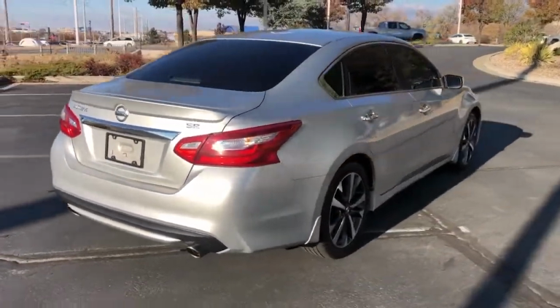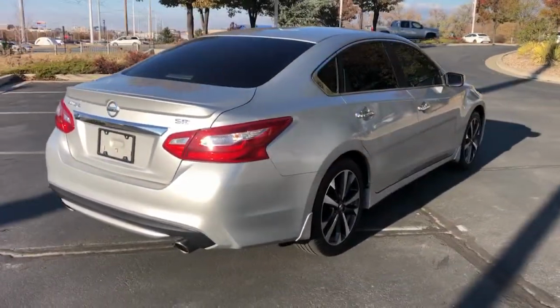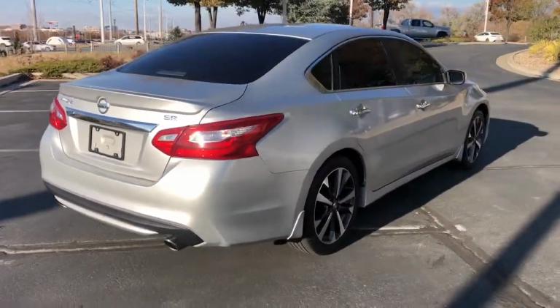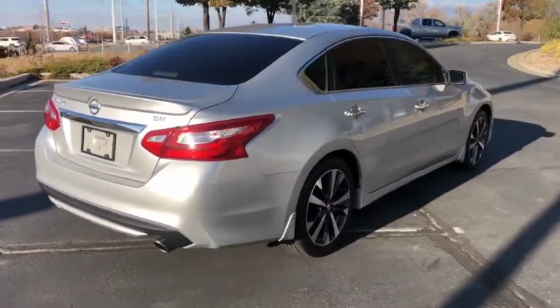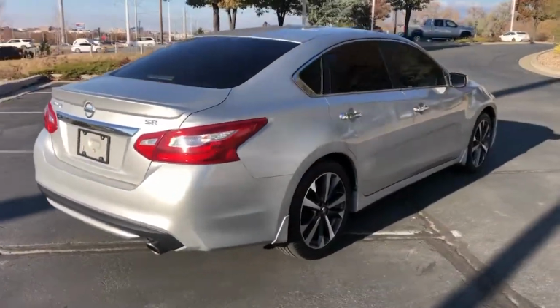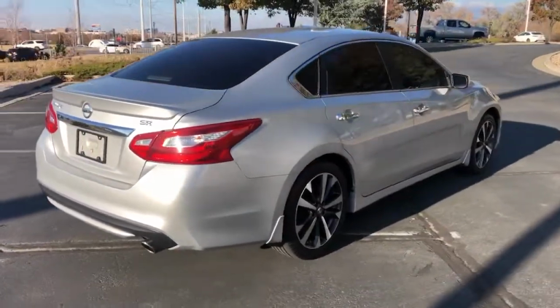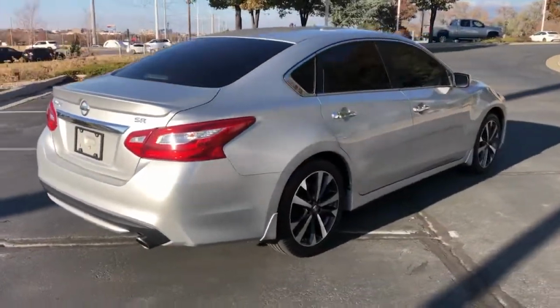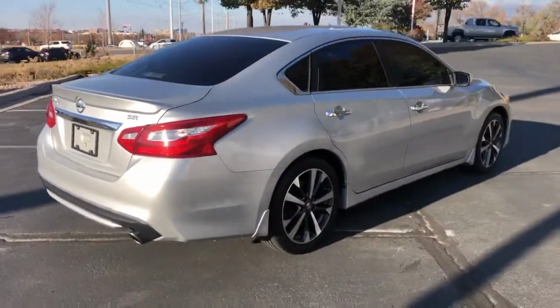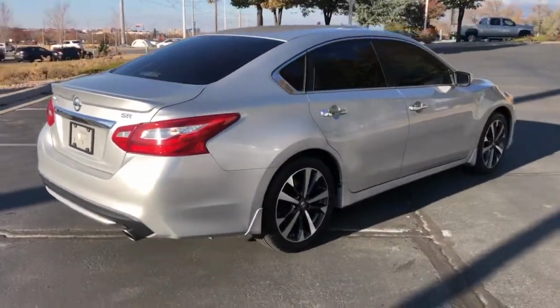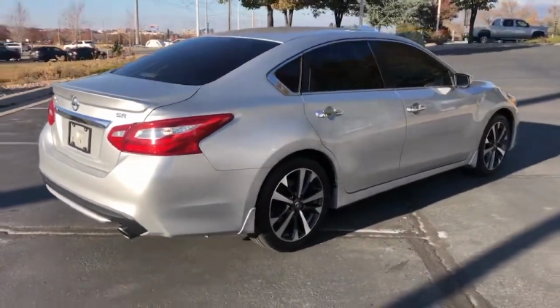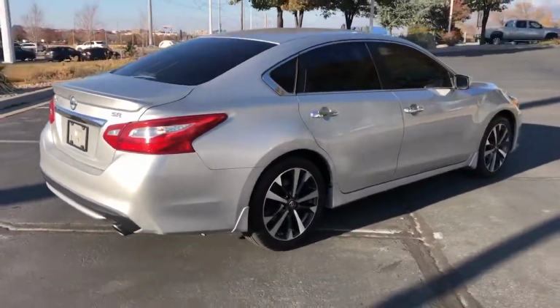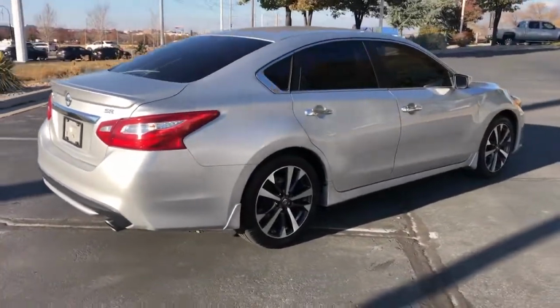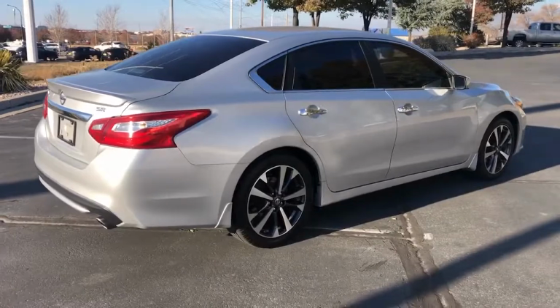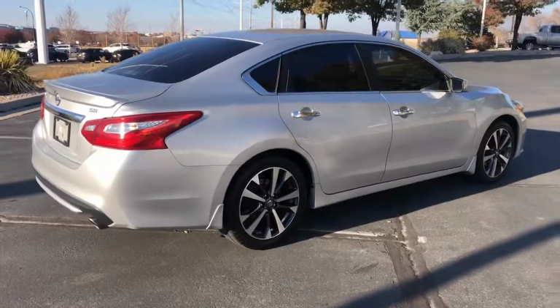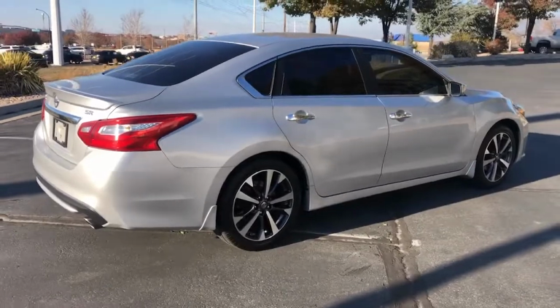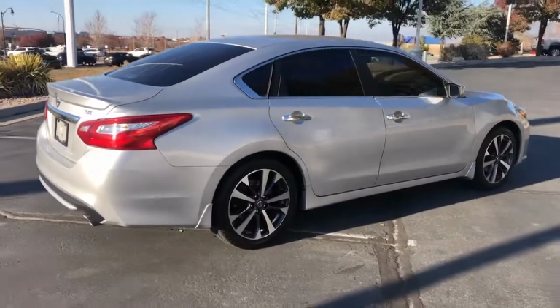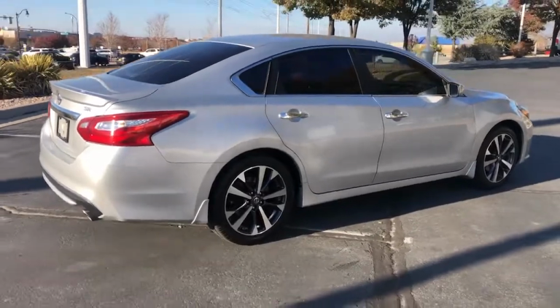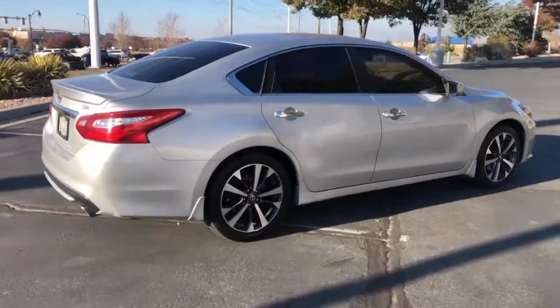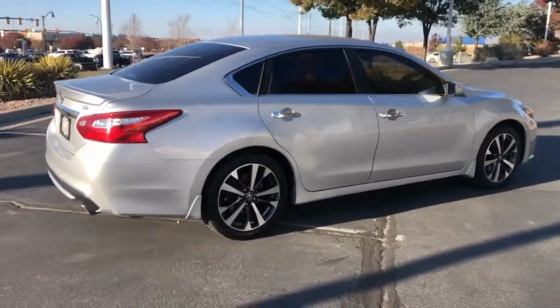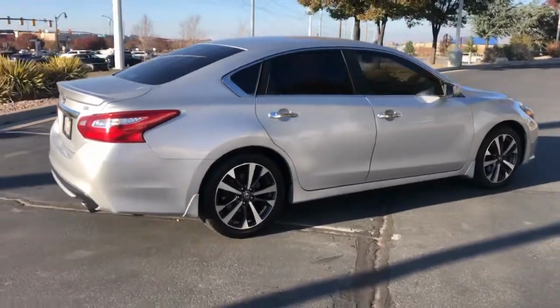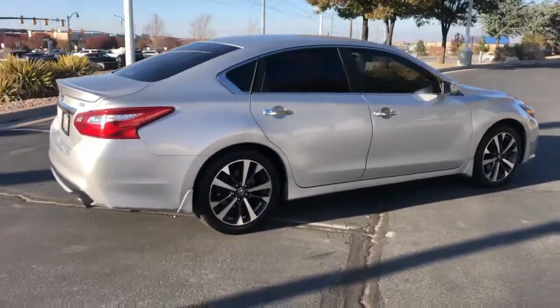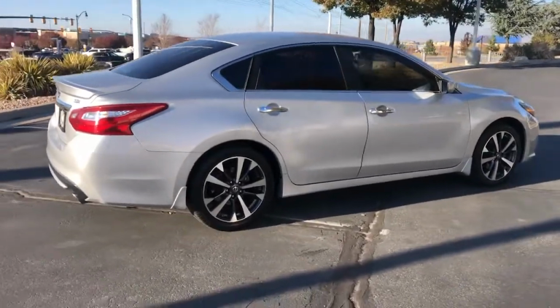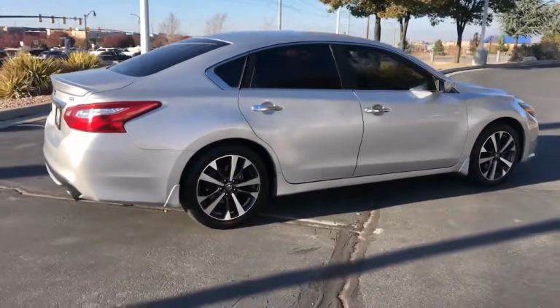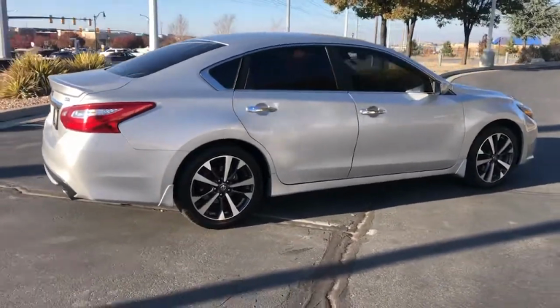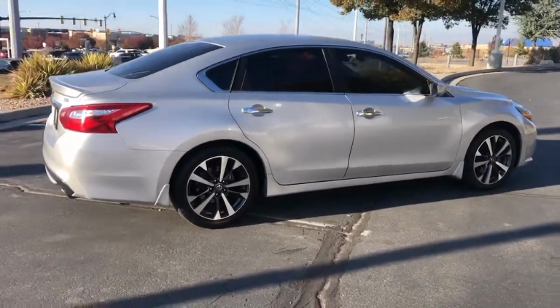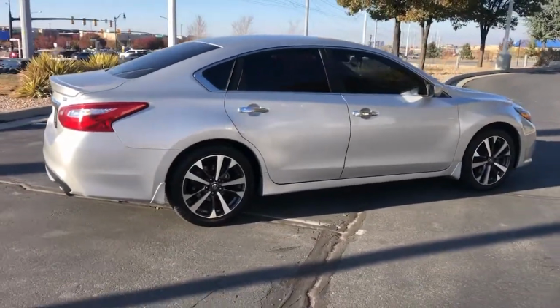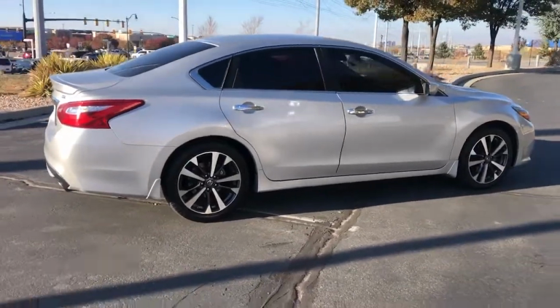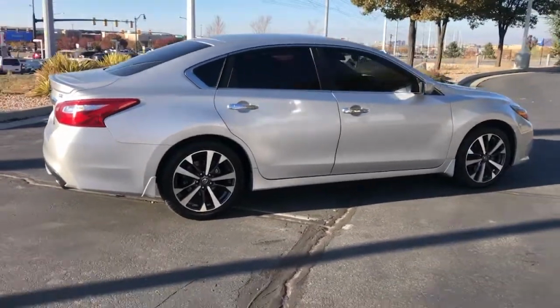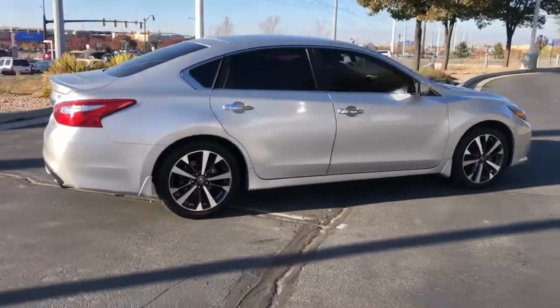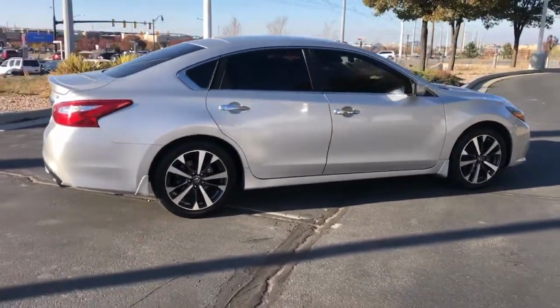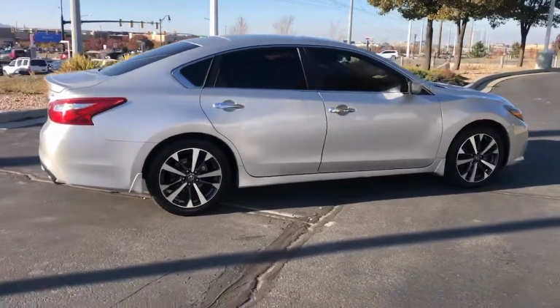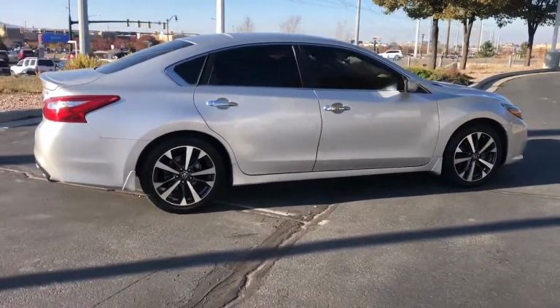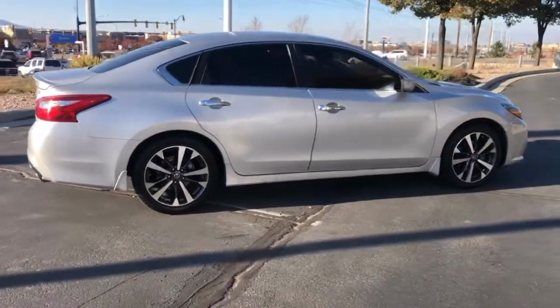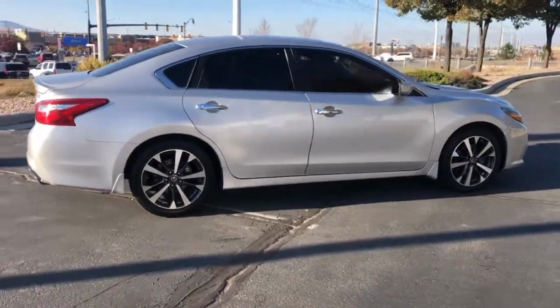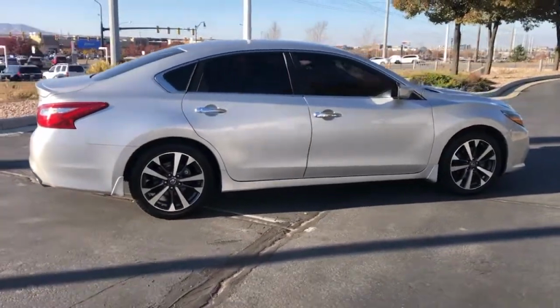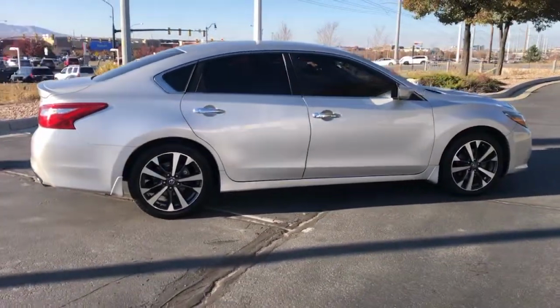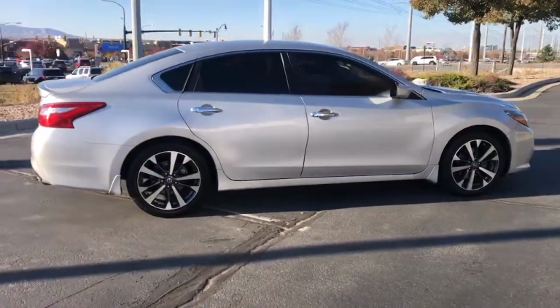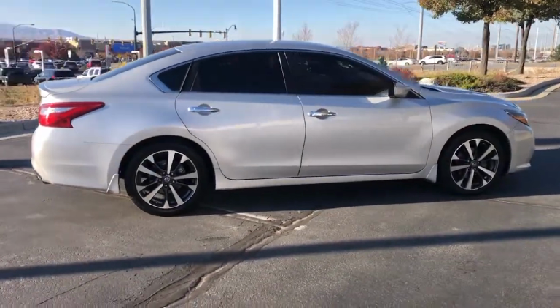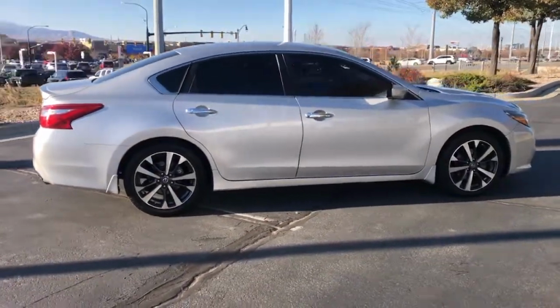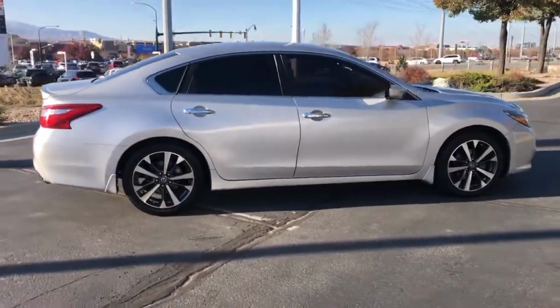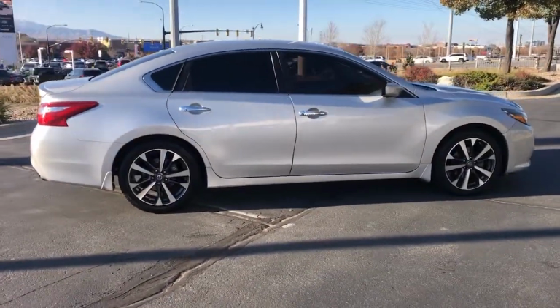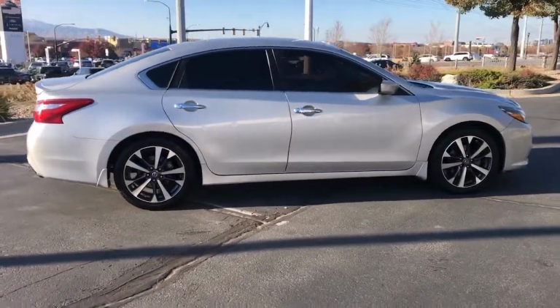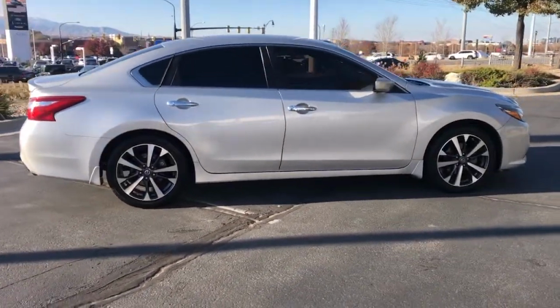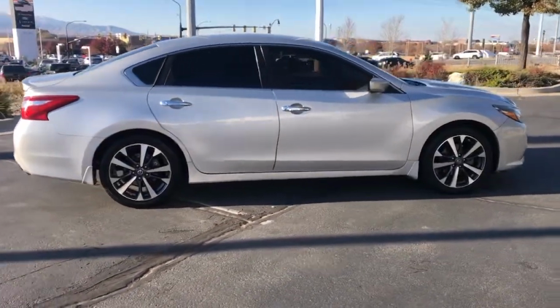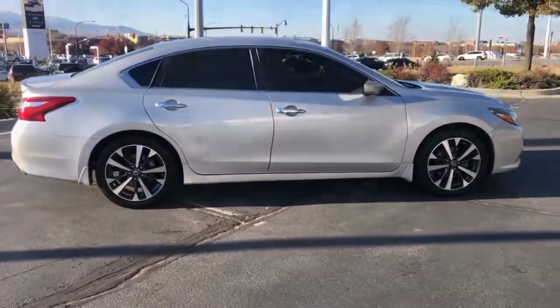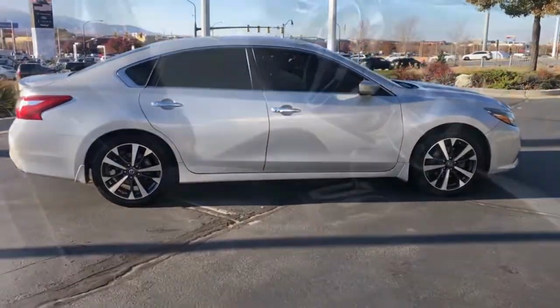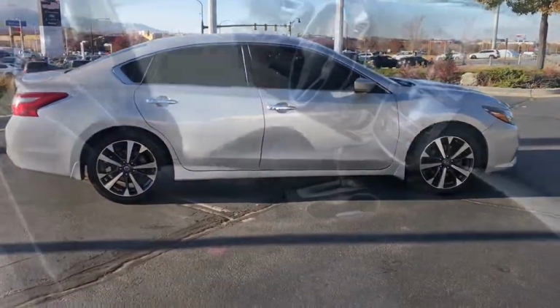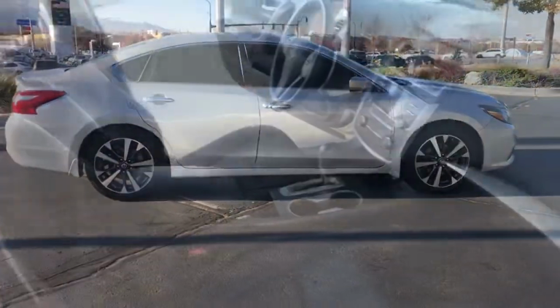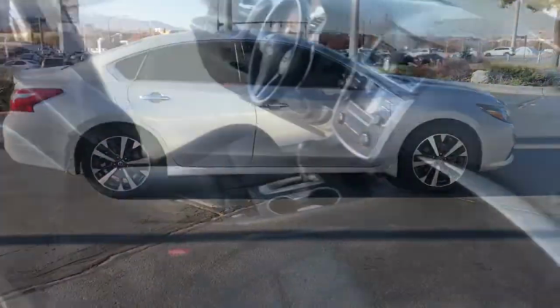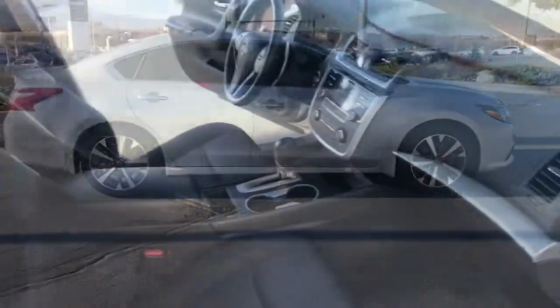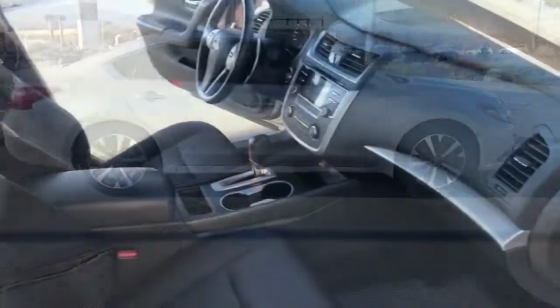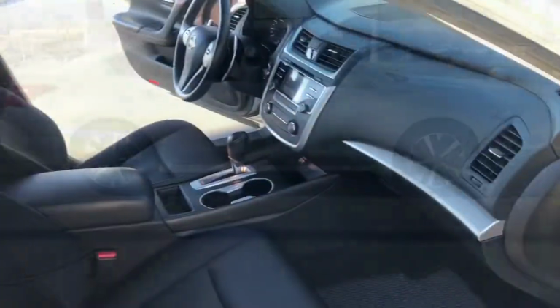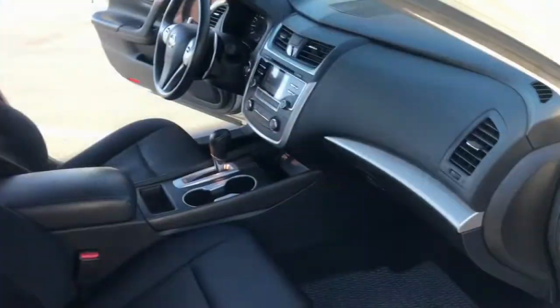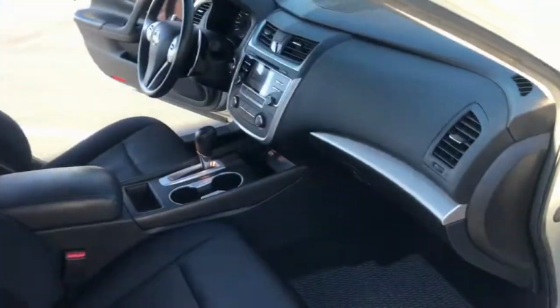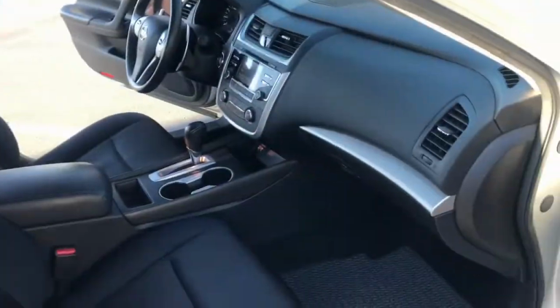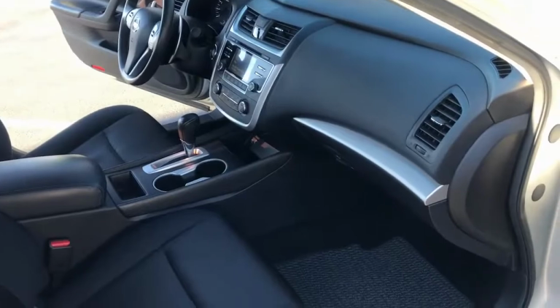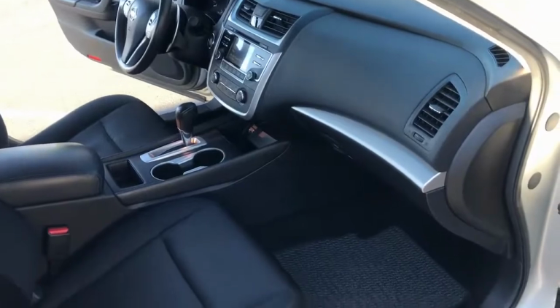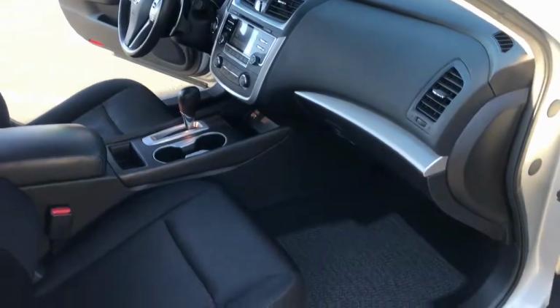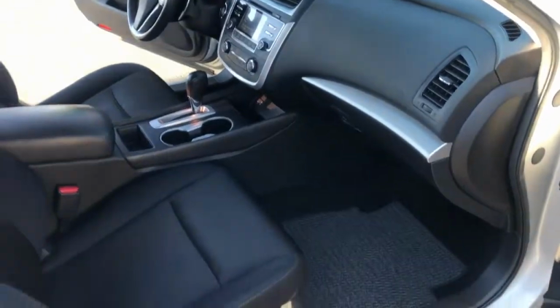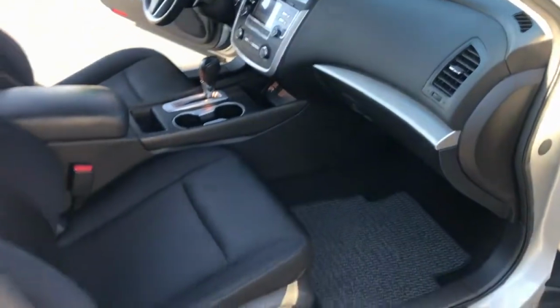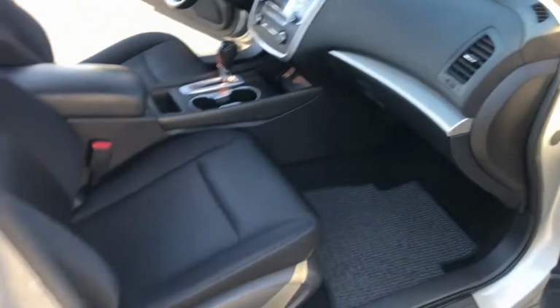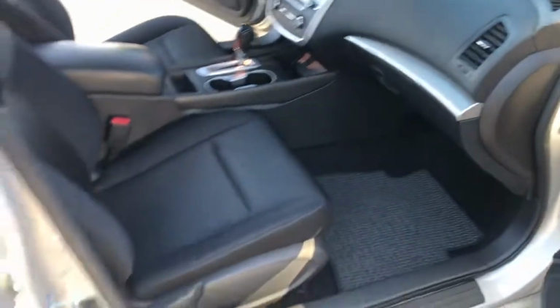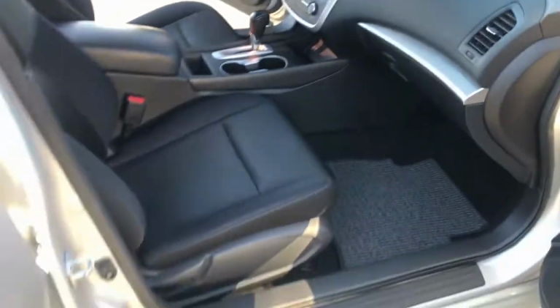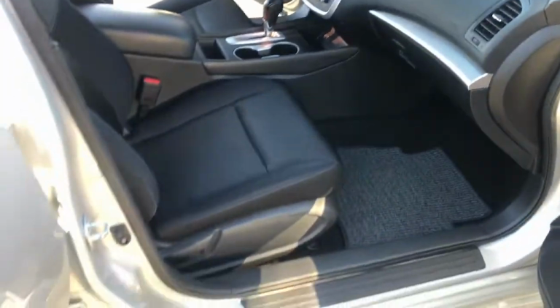Treat yourself to a test drive today. Our staff will toss you the keys and give you an outstanding customer experience. Thank you.